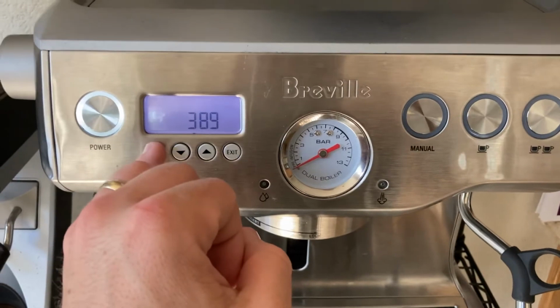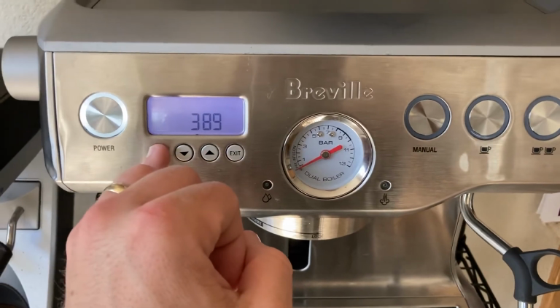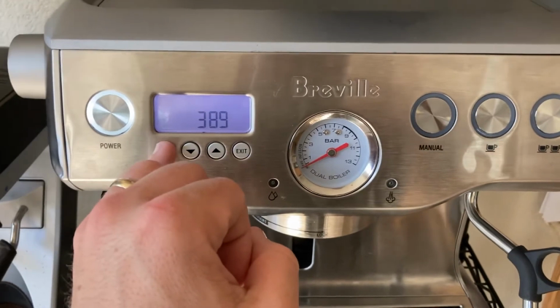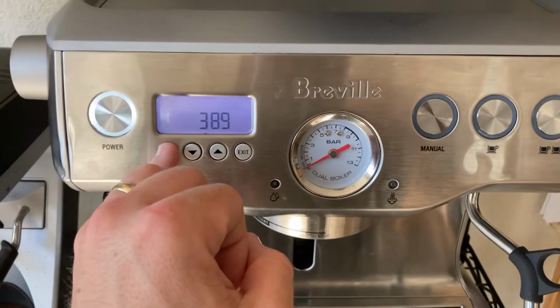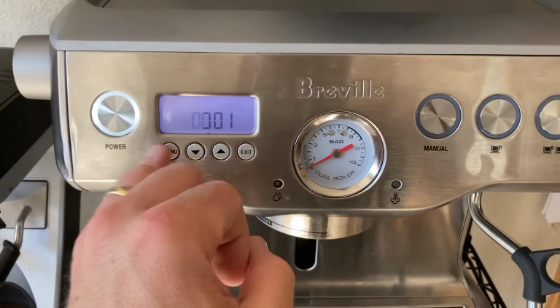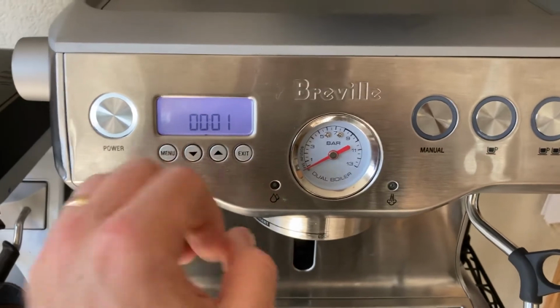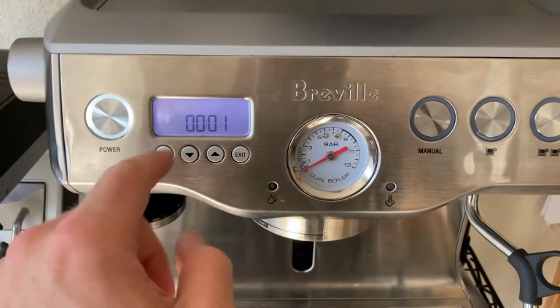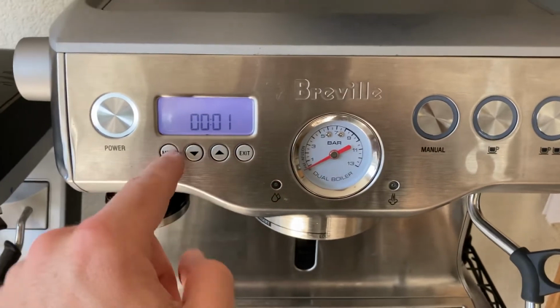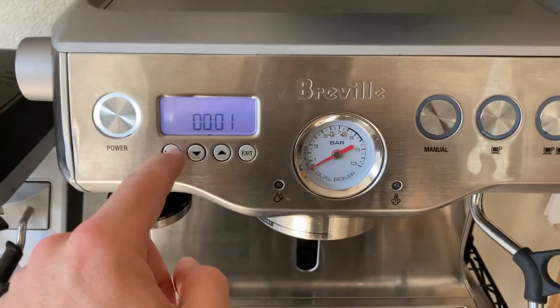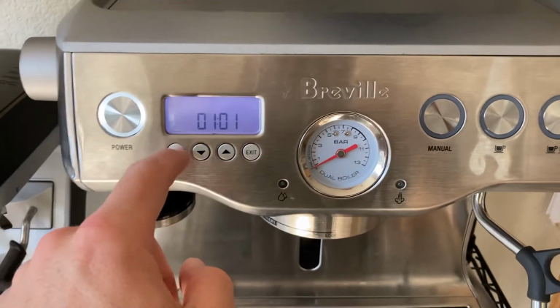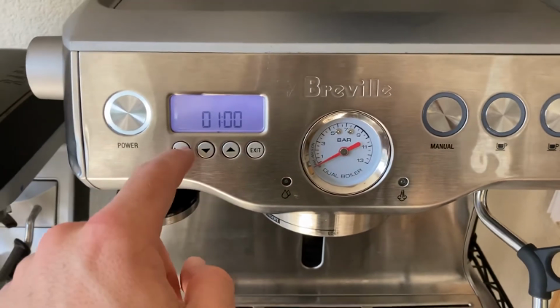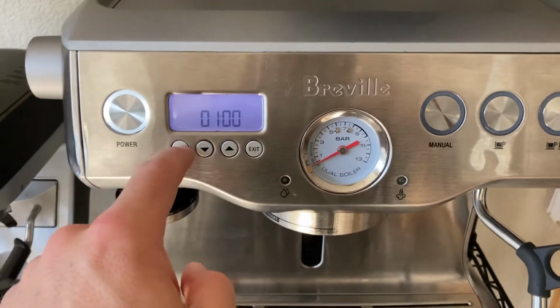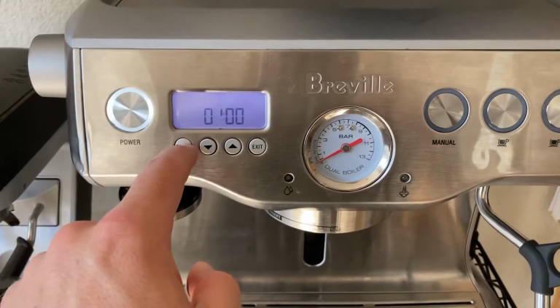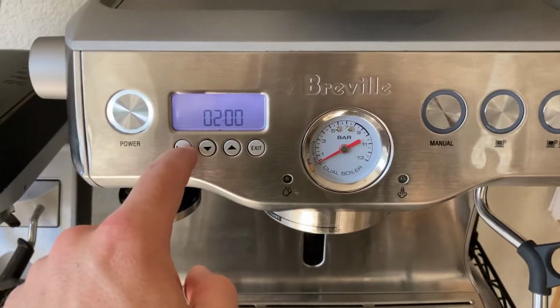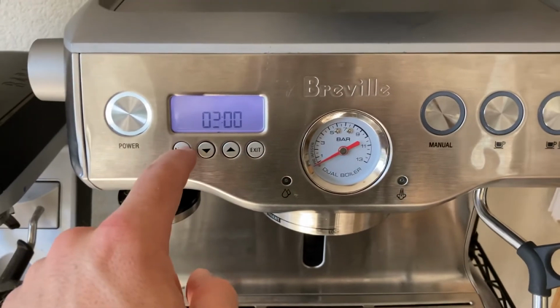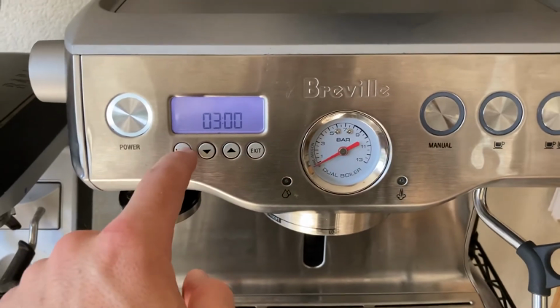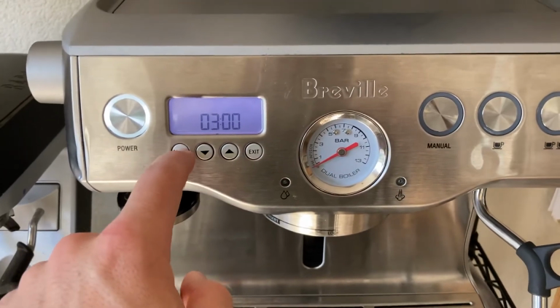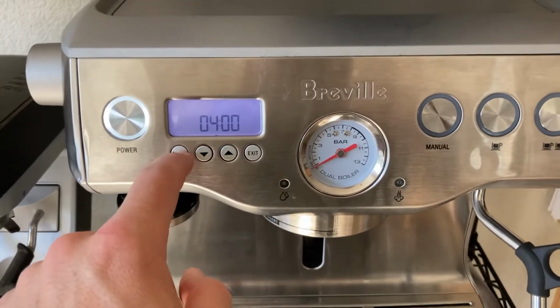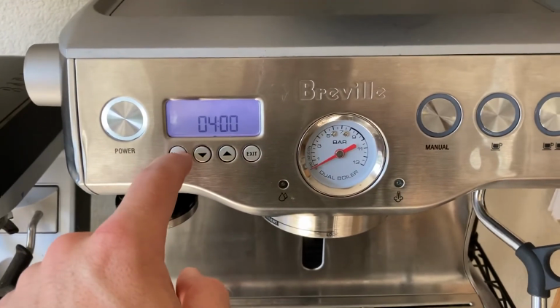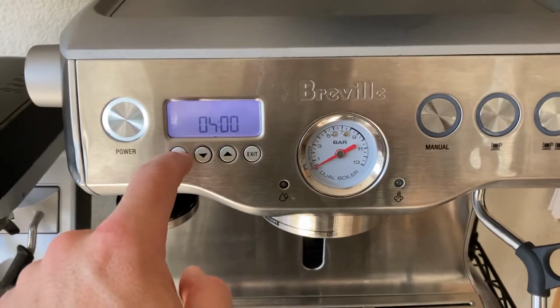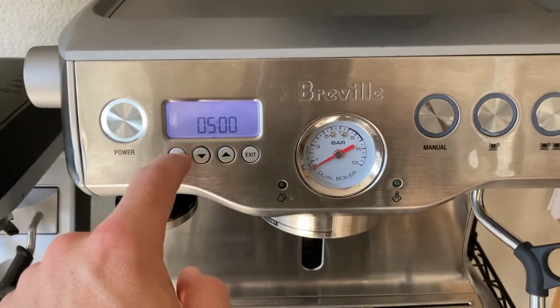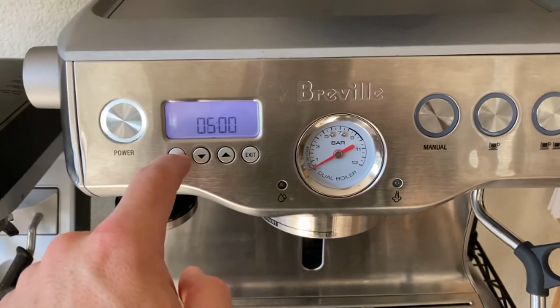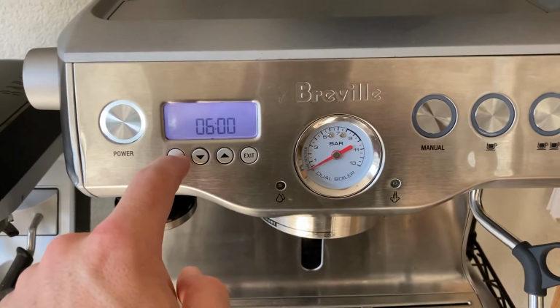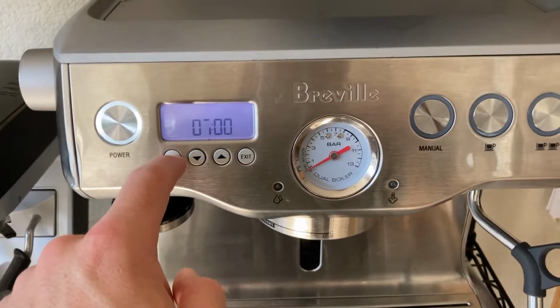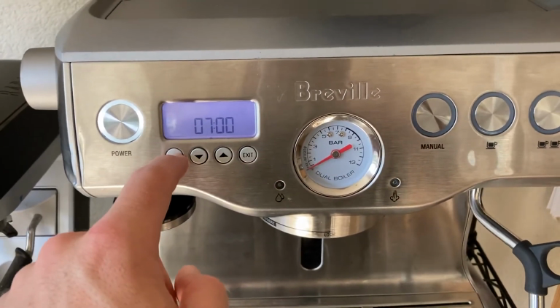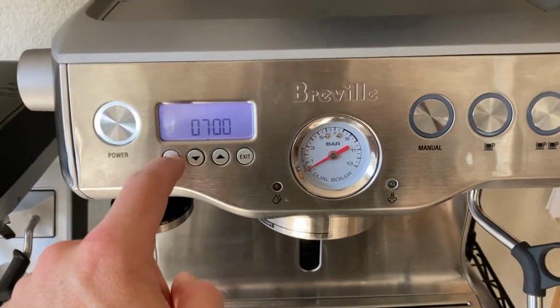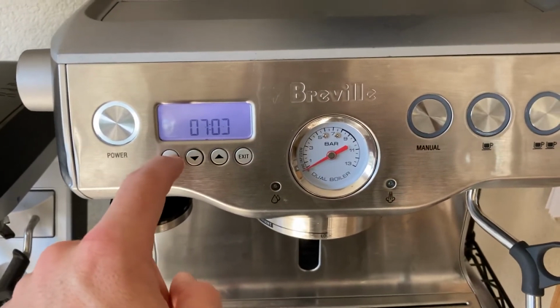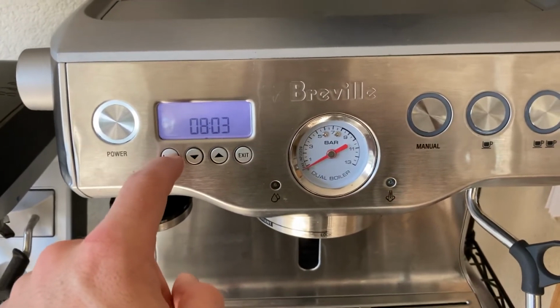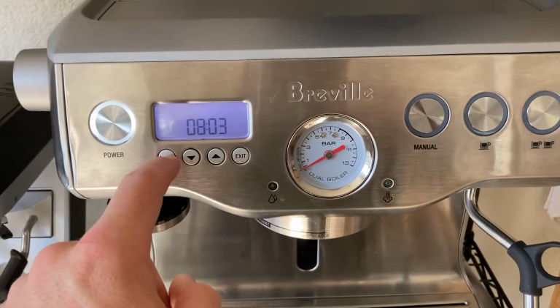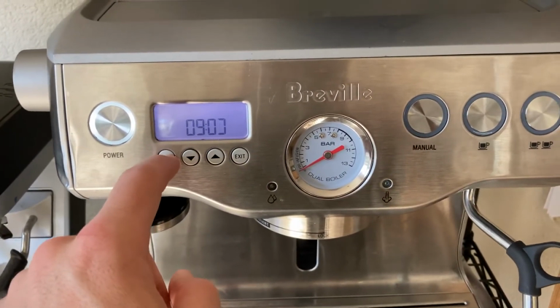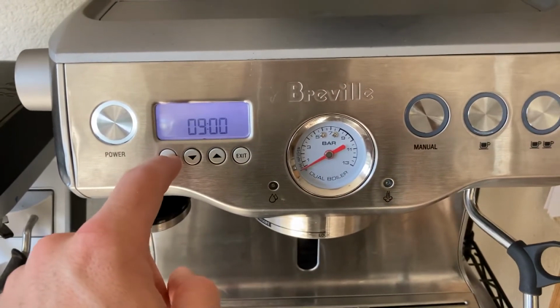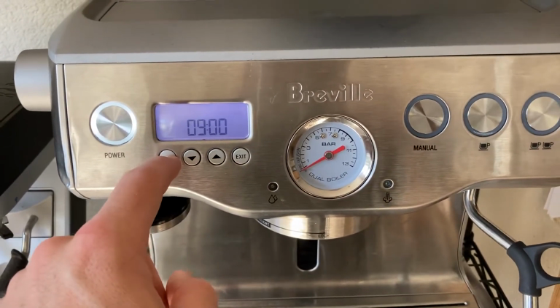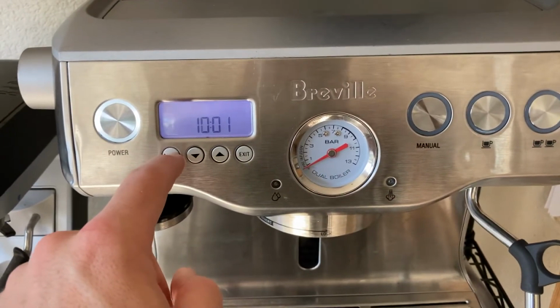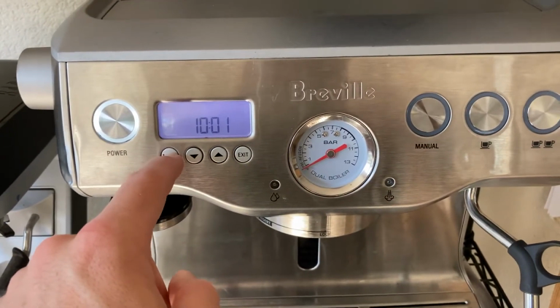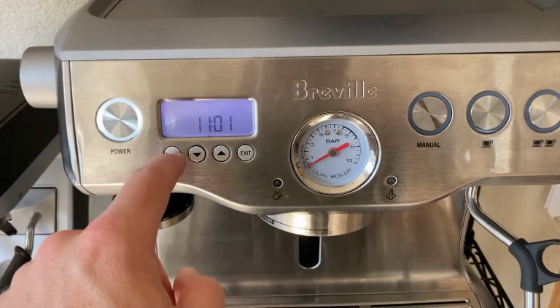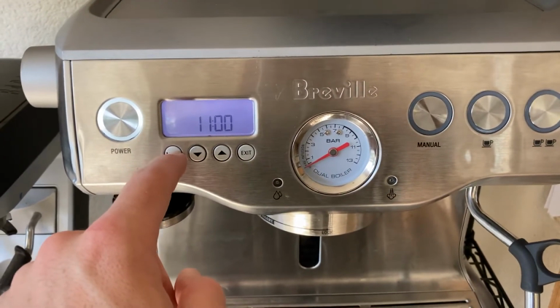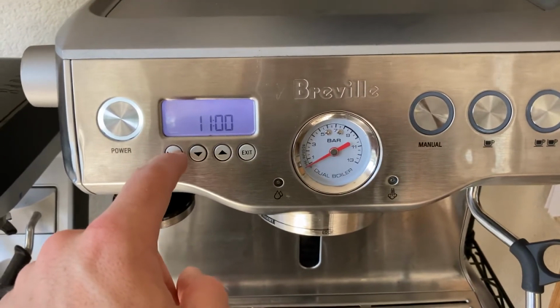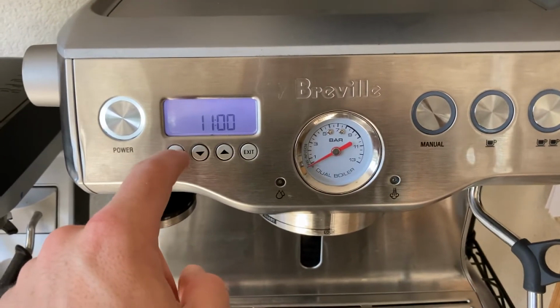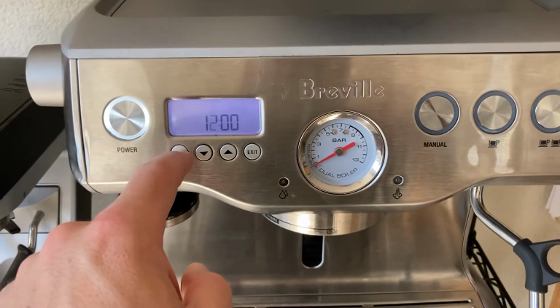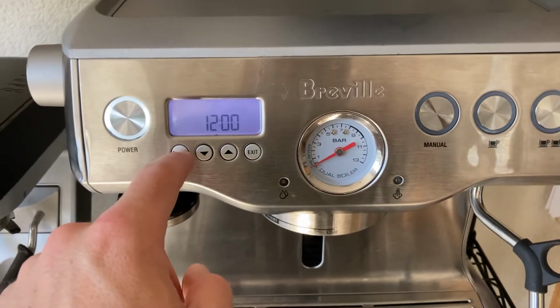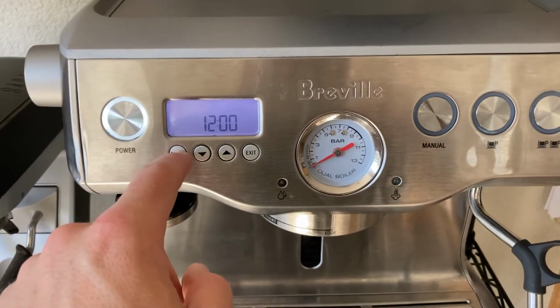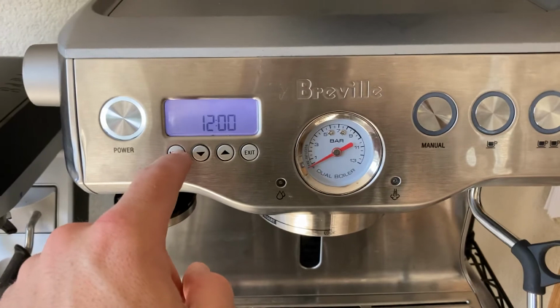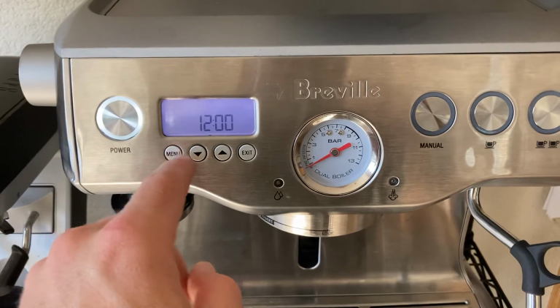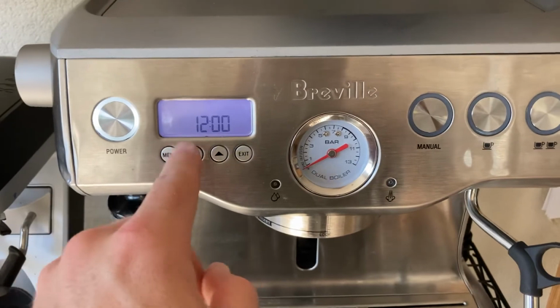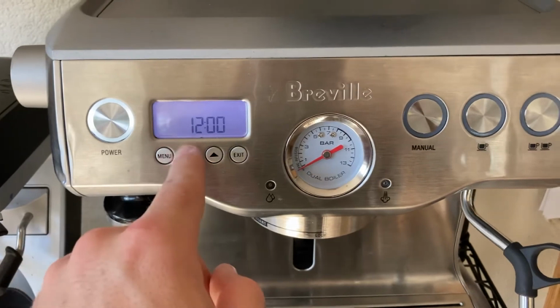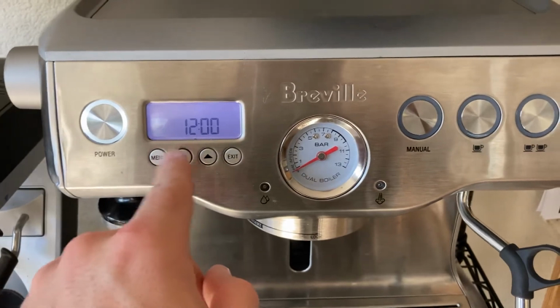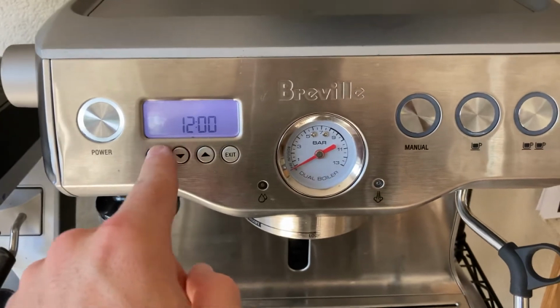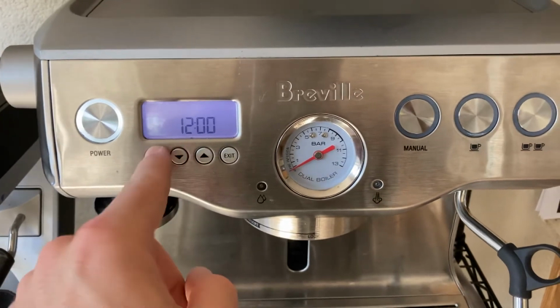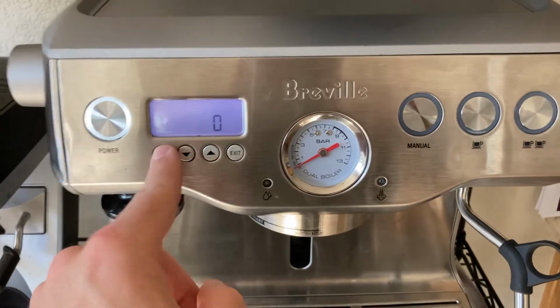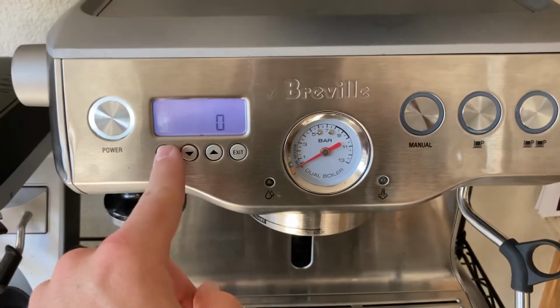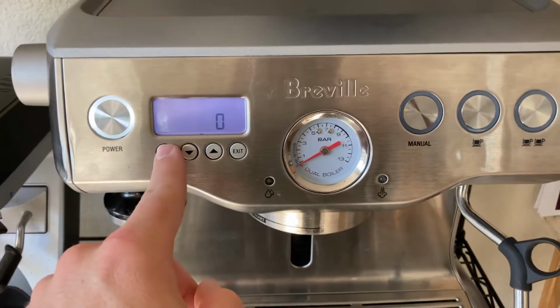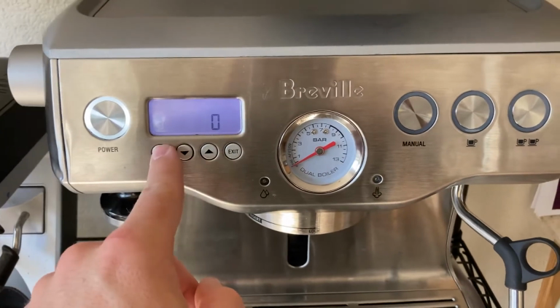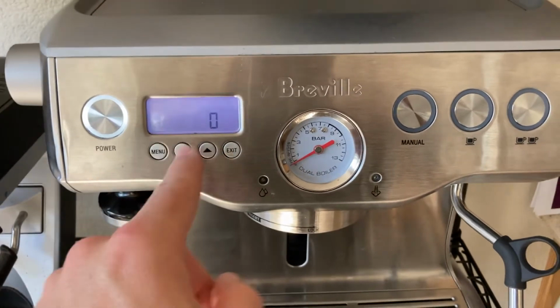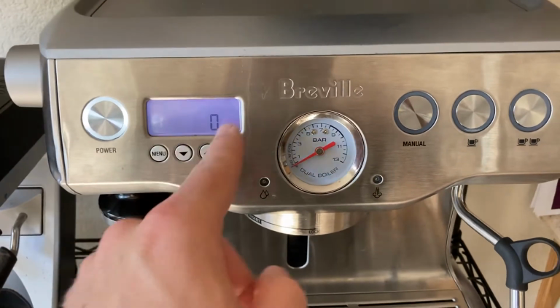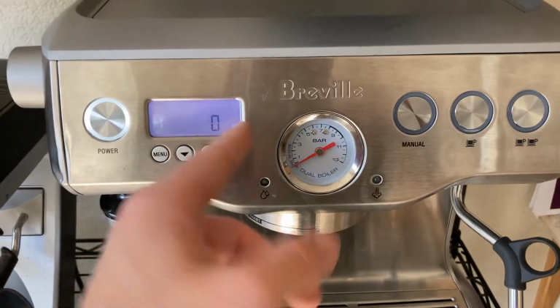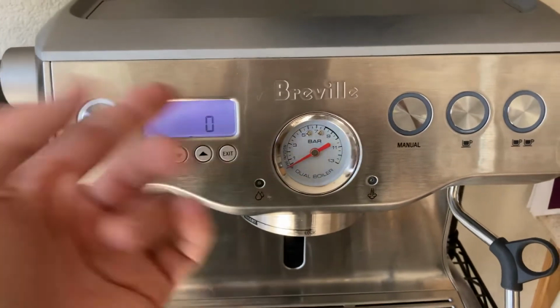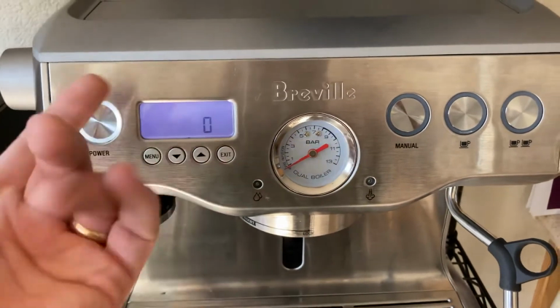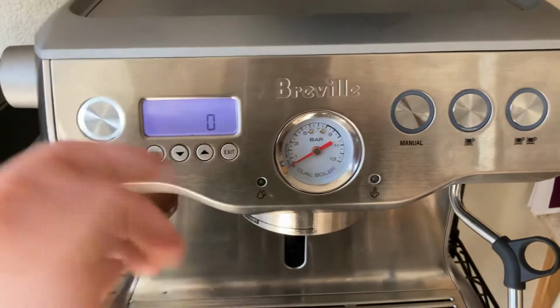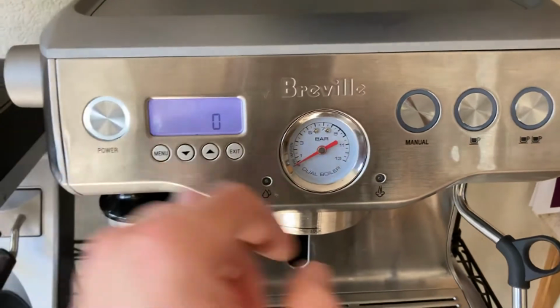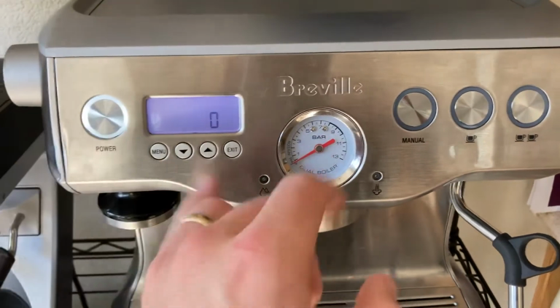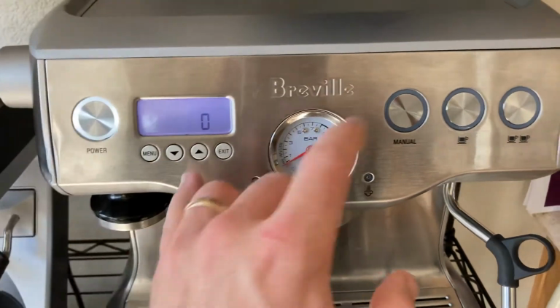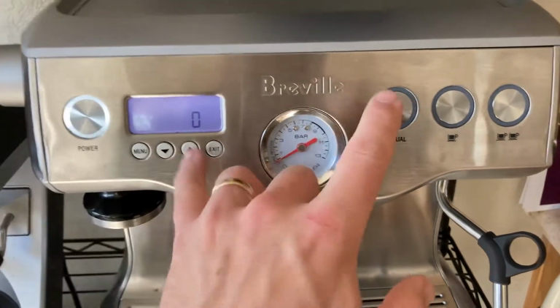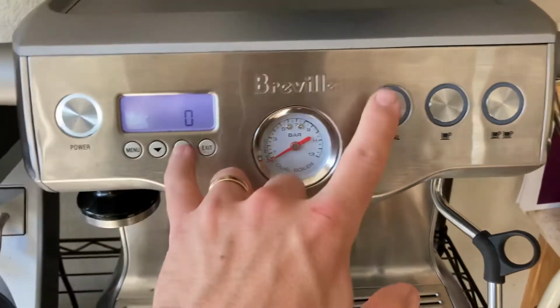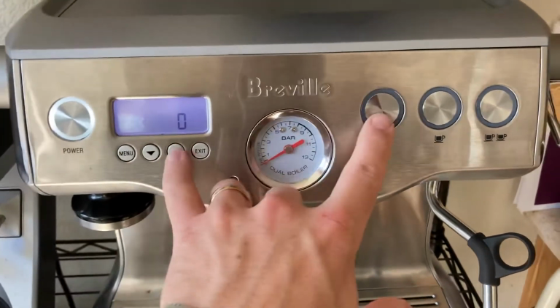Back to the shot counter, then cycle through the menu again — back to zero now.